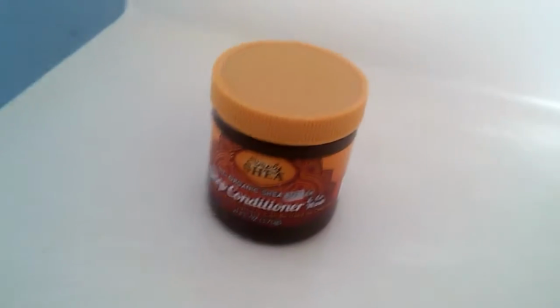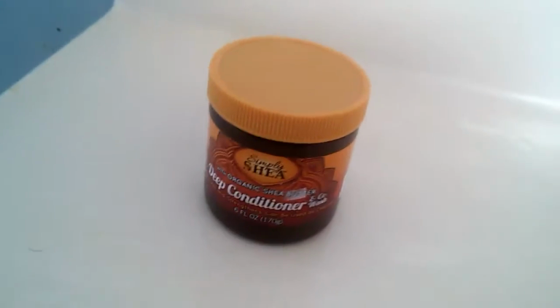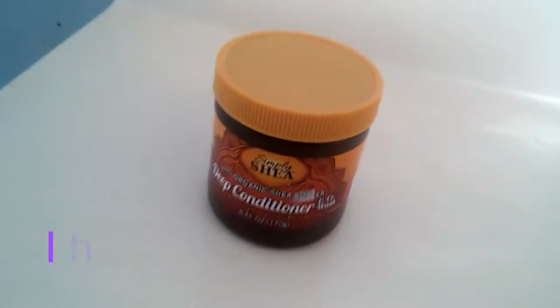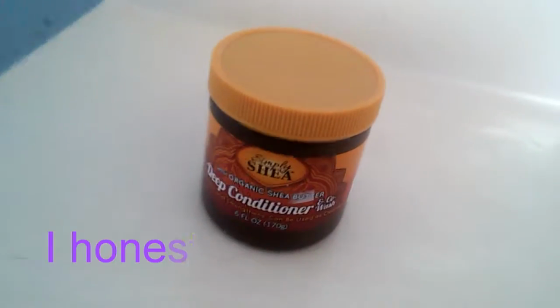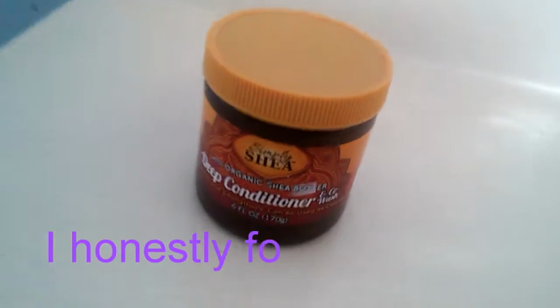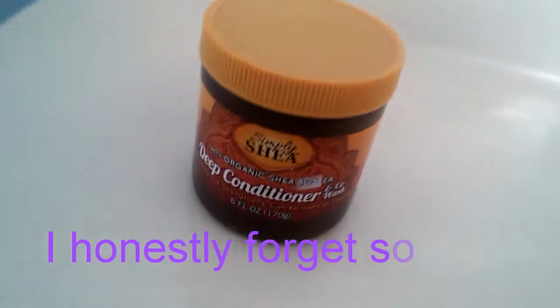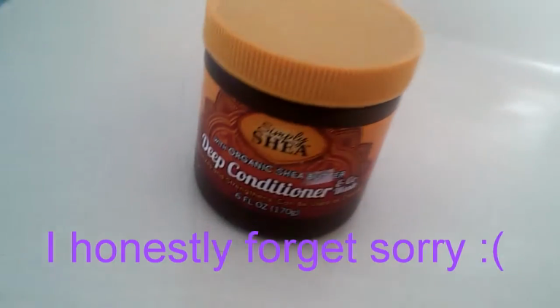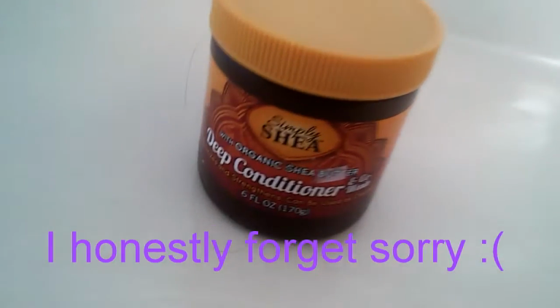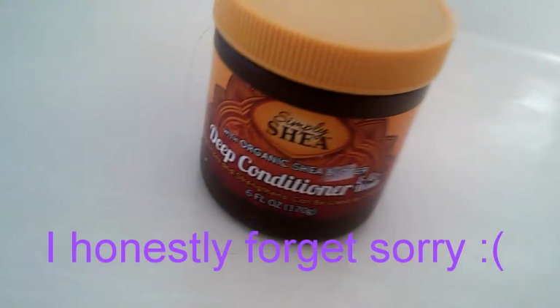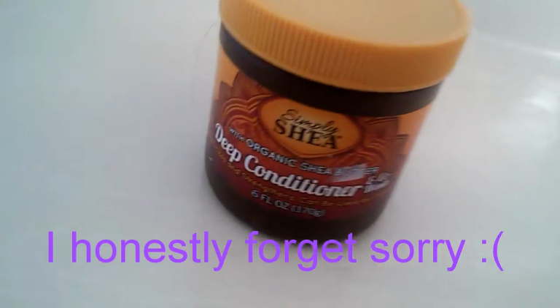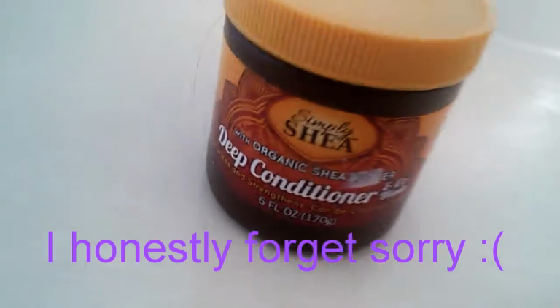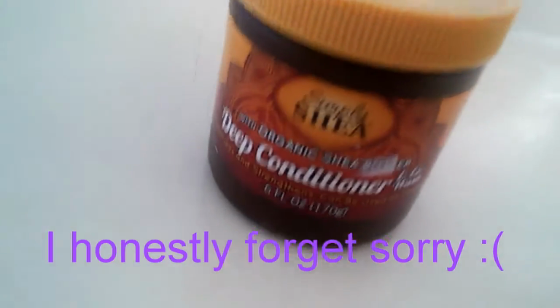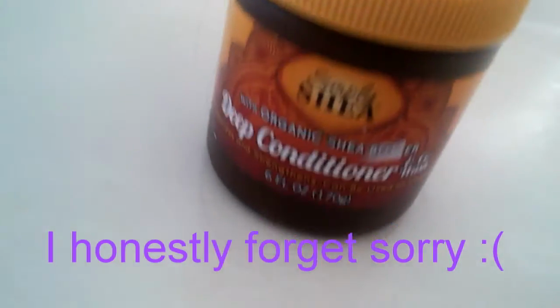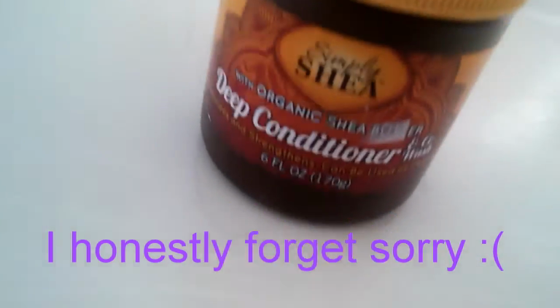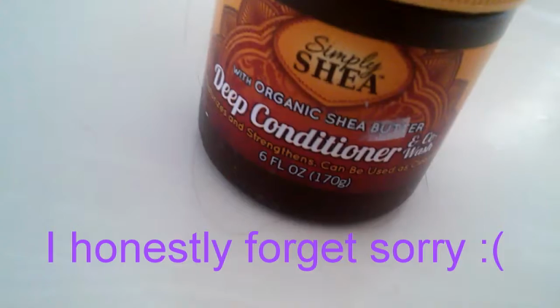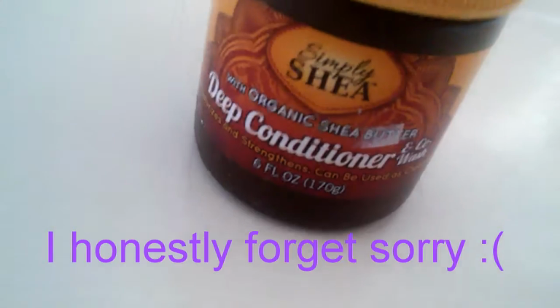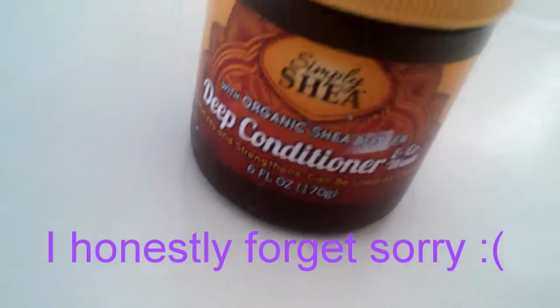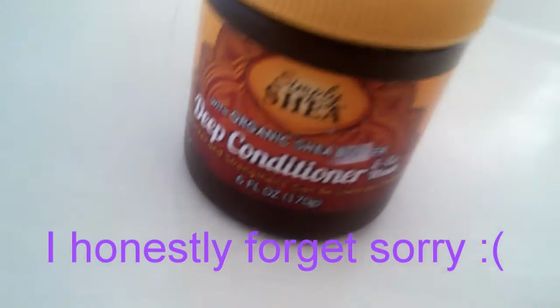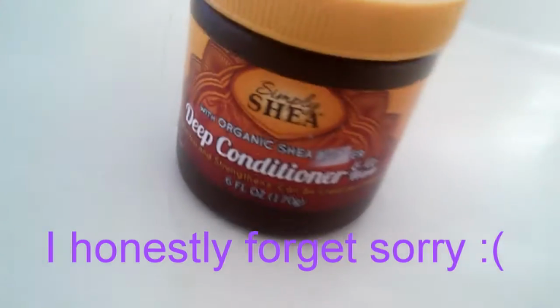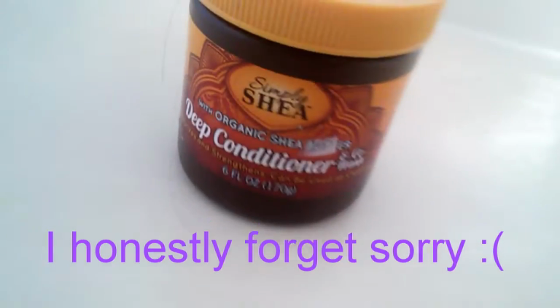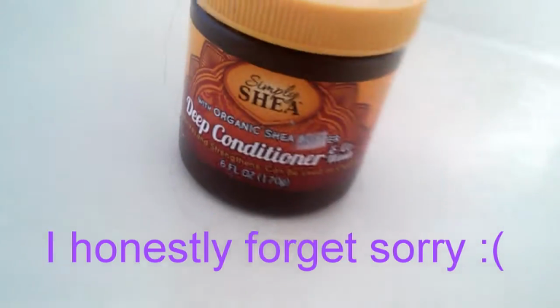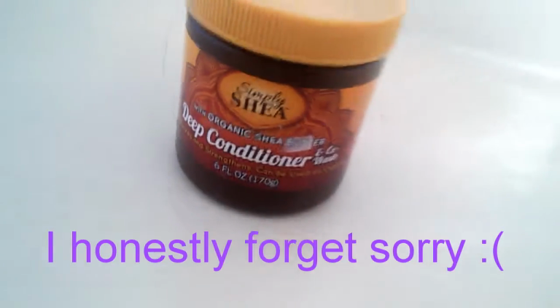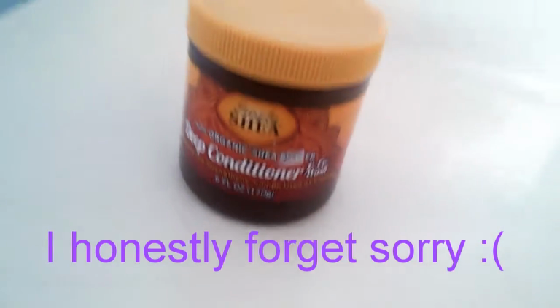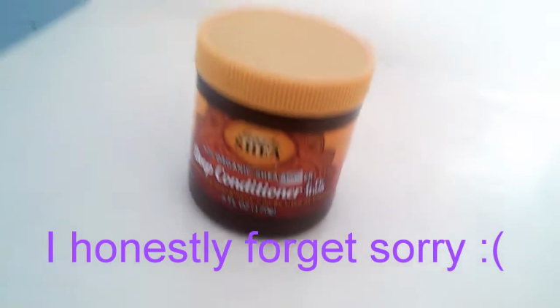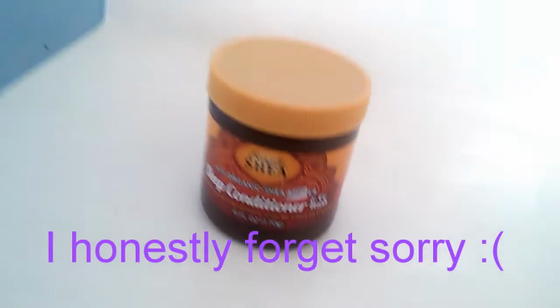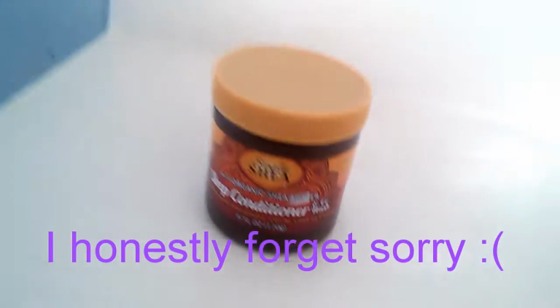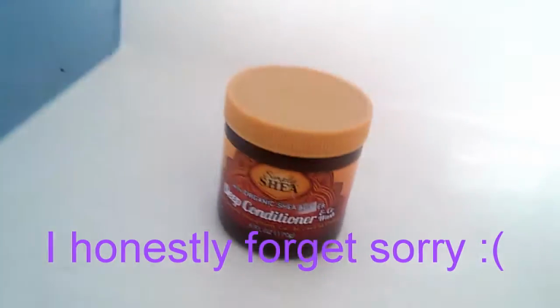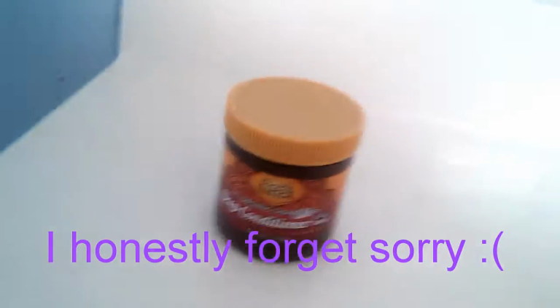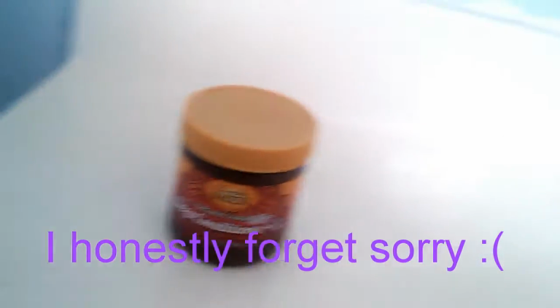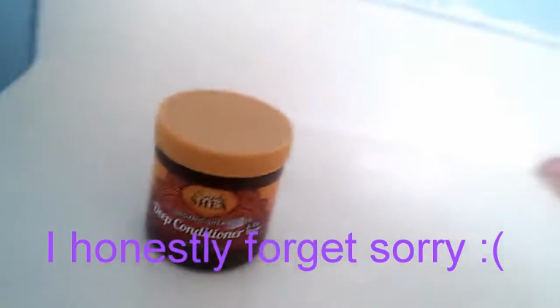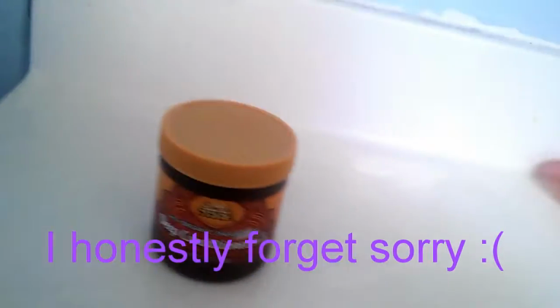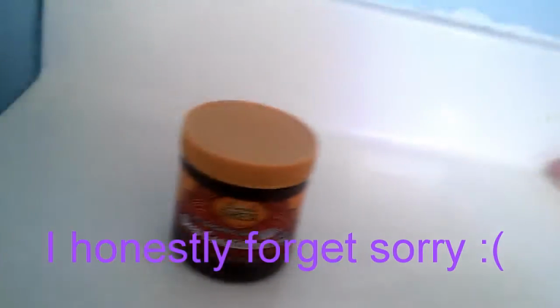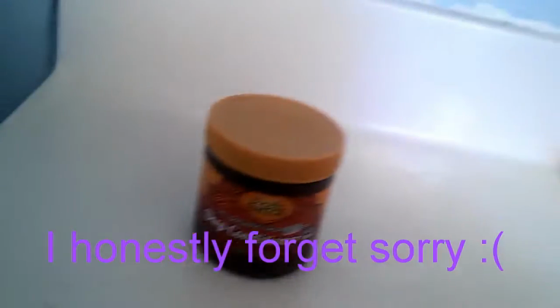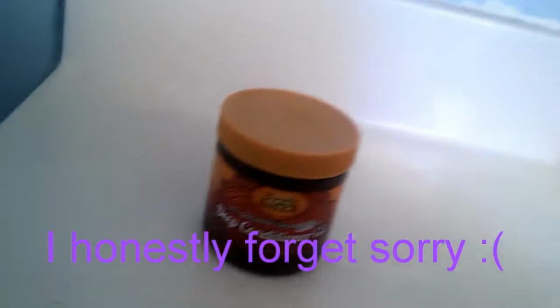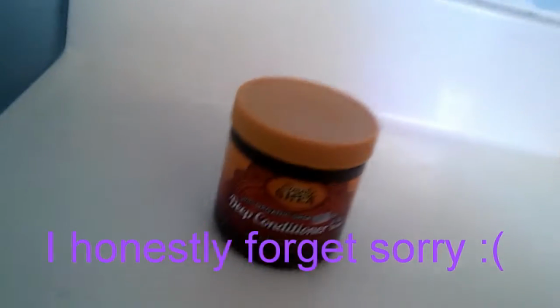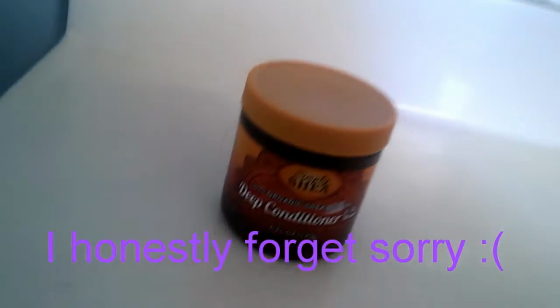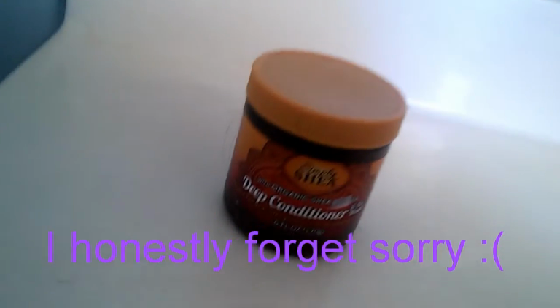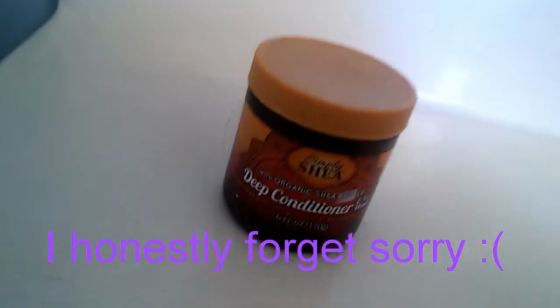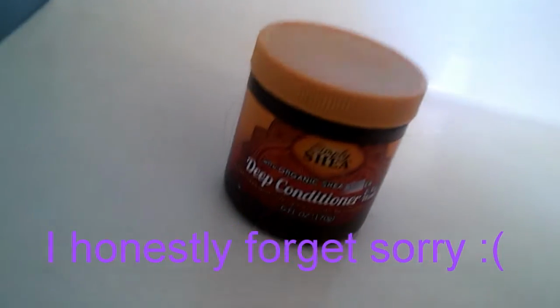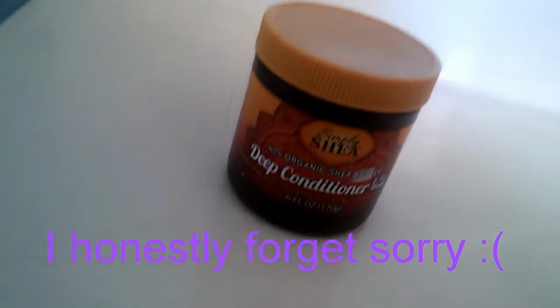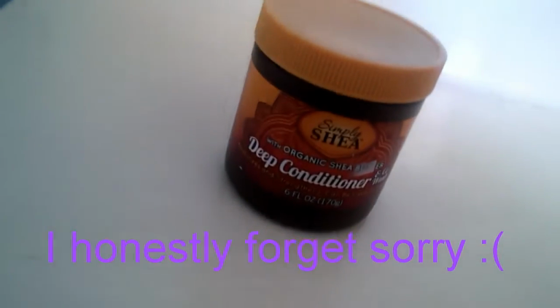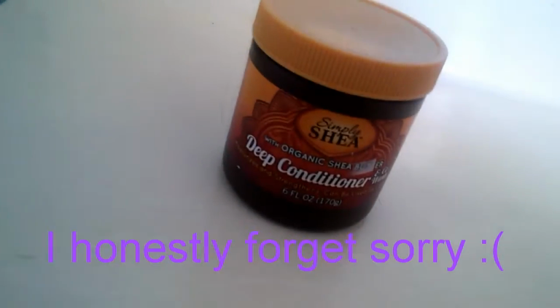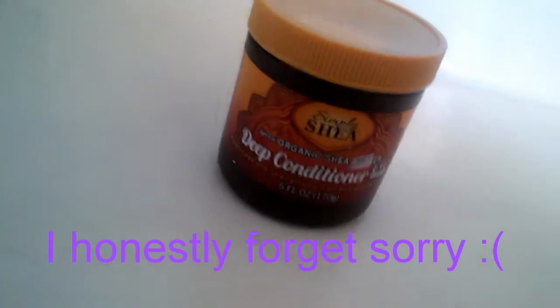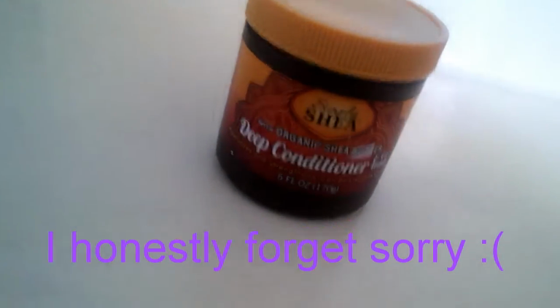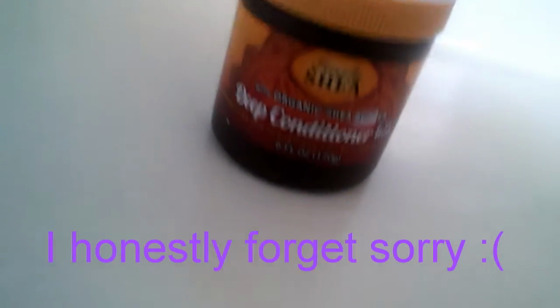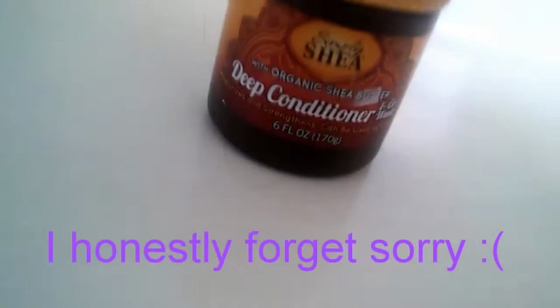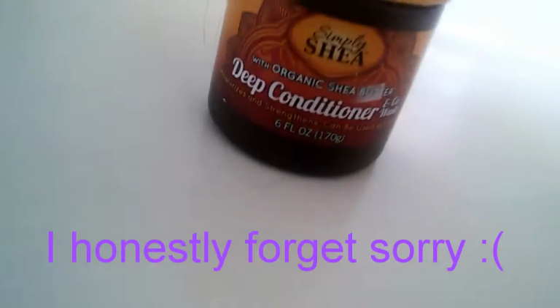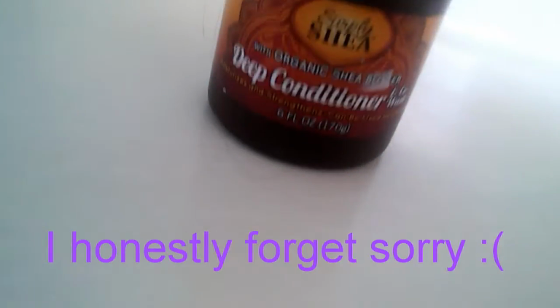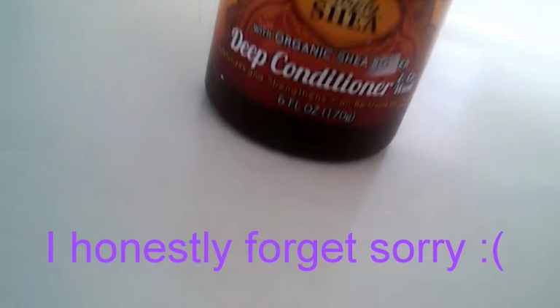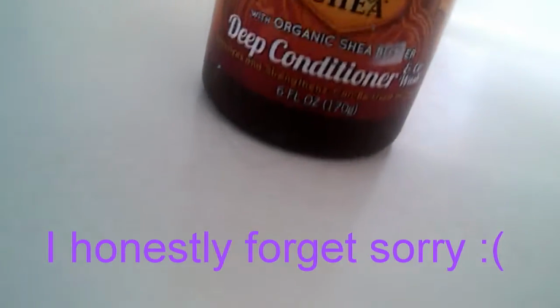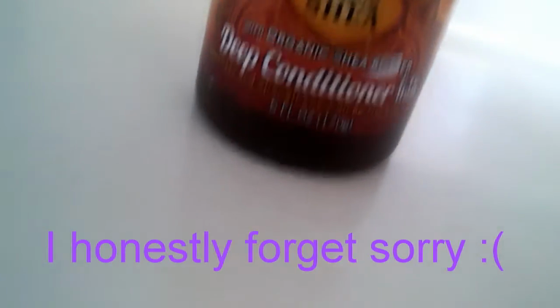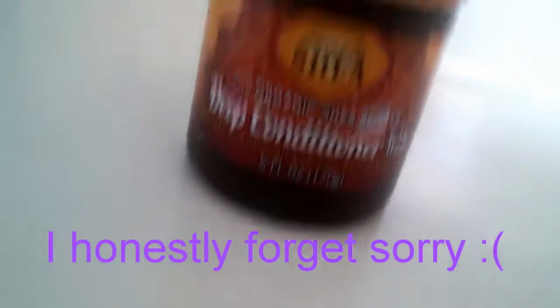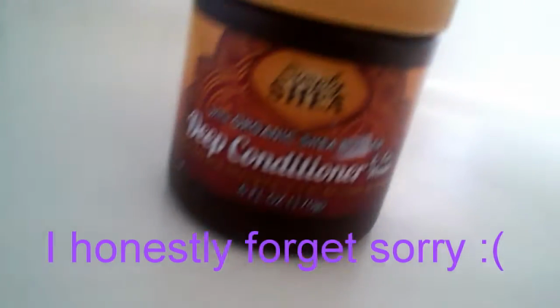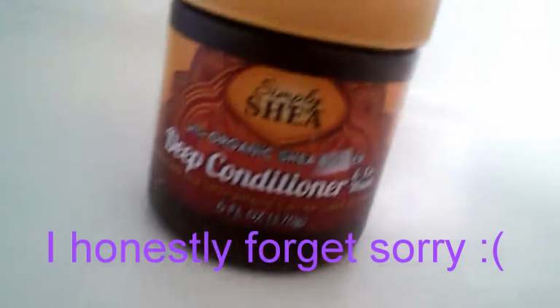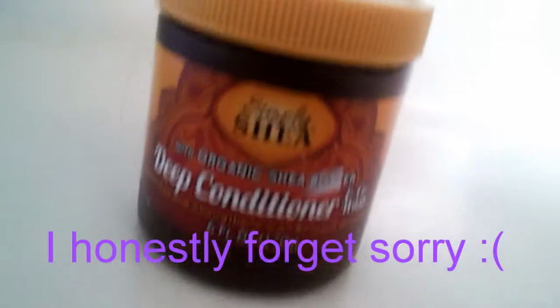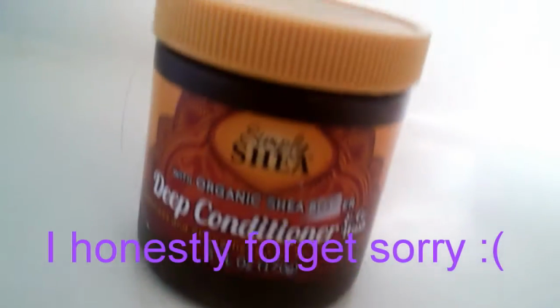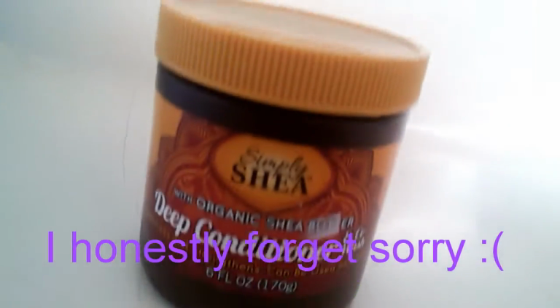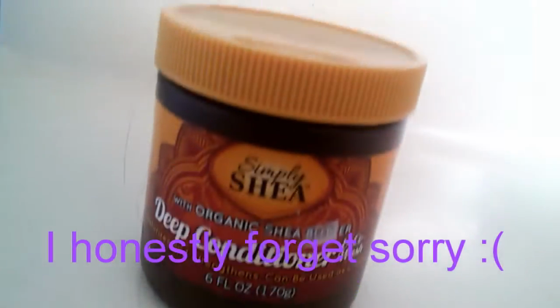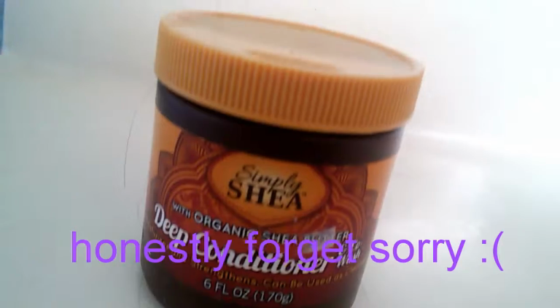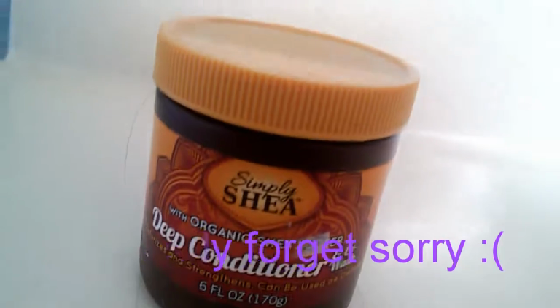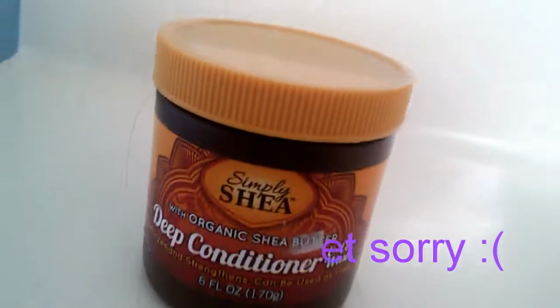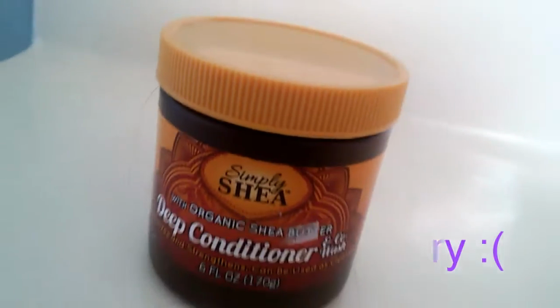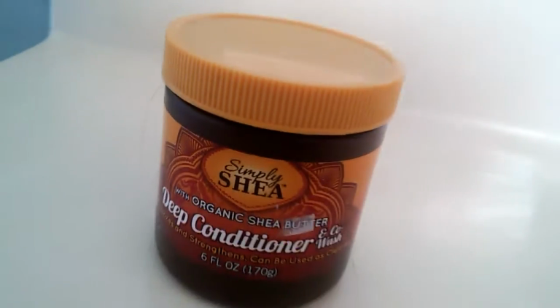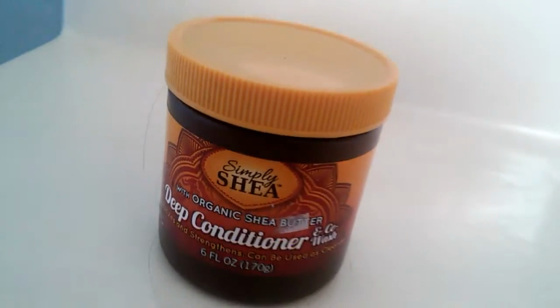And then this is the last item. It's actually for my hair — it's a deep conditioner. It smells amazing. It's organic shea butter and you just leave it in for five minutes.